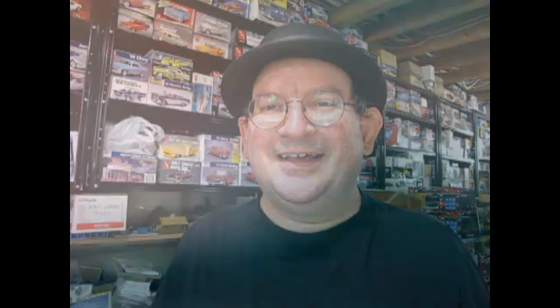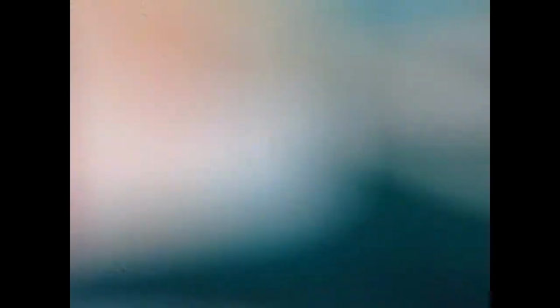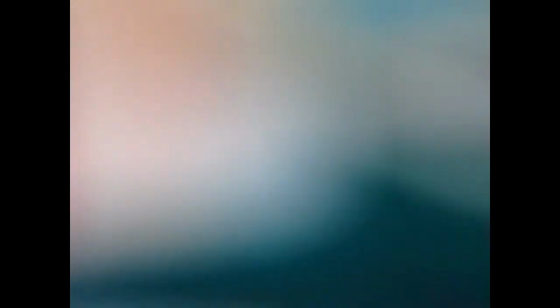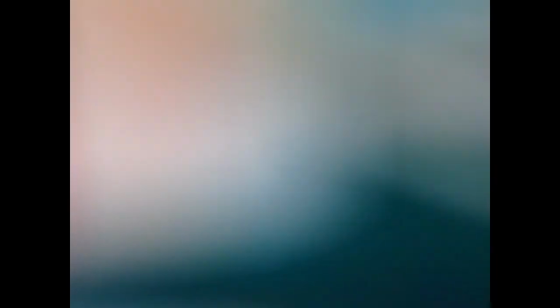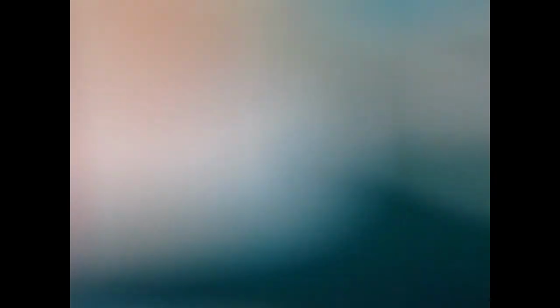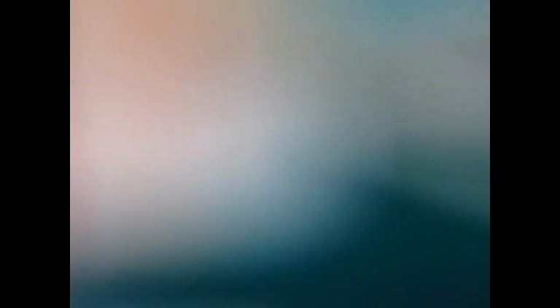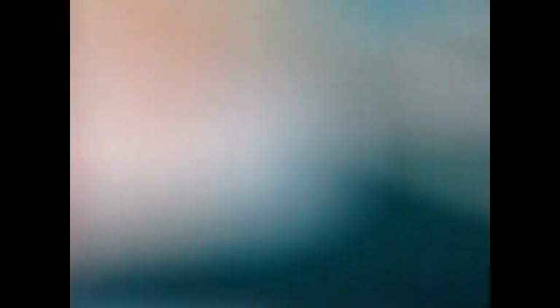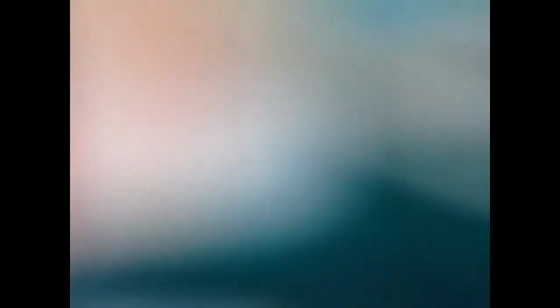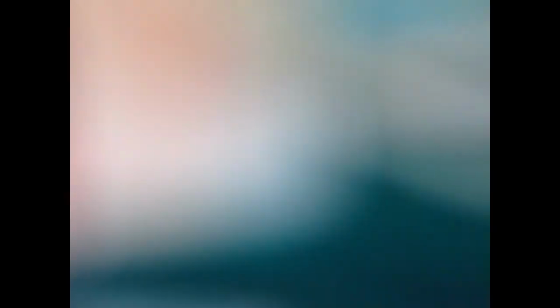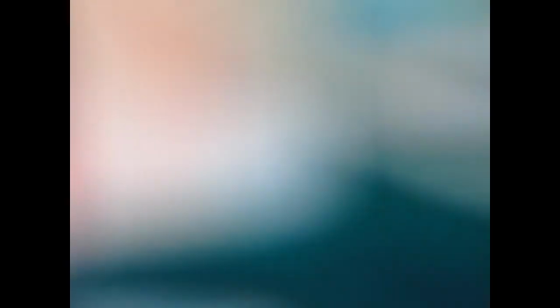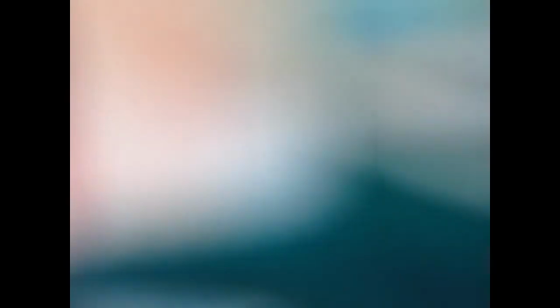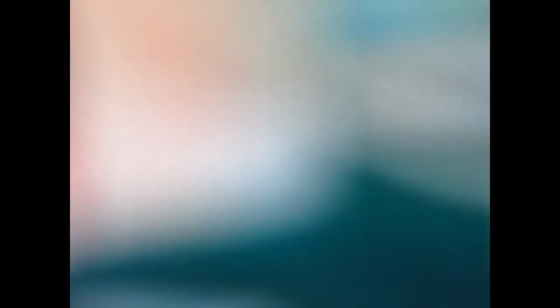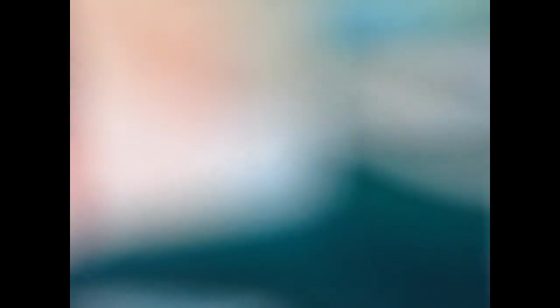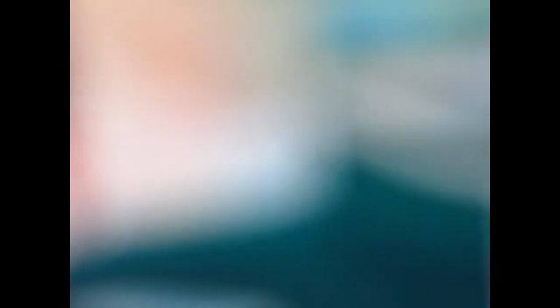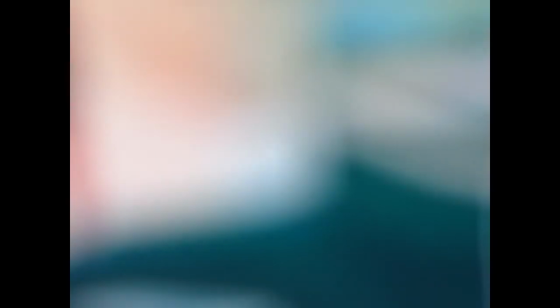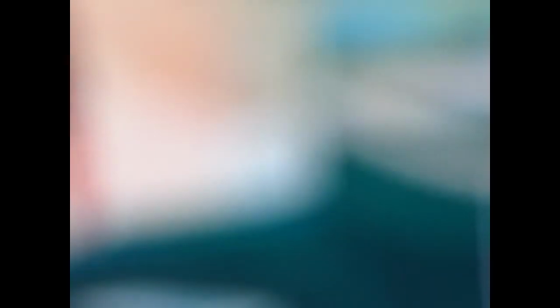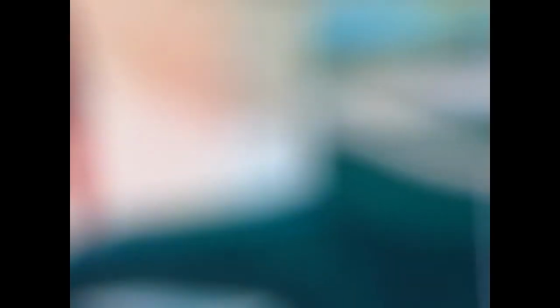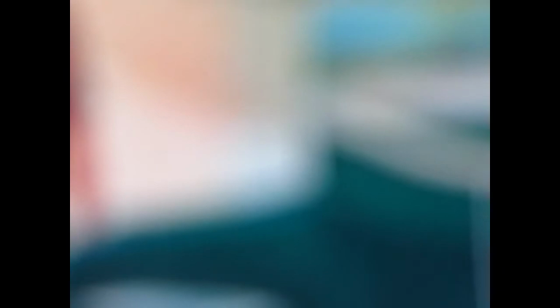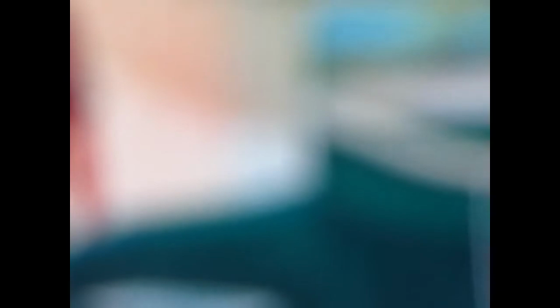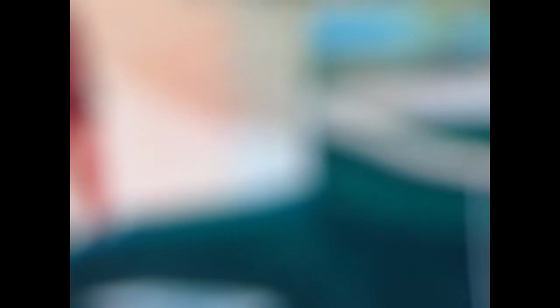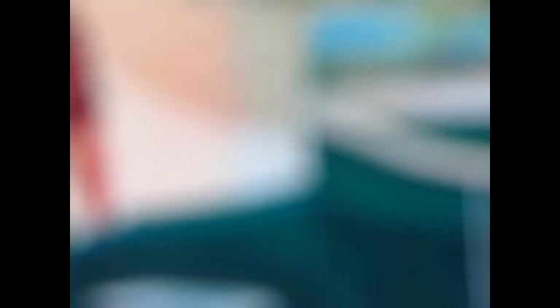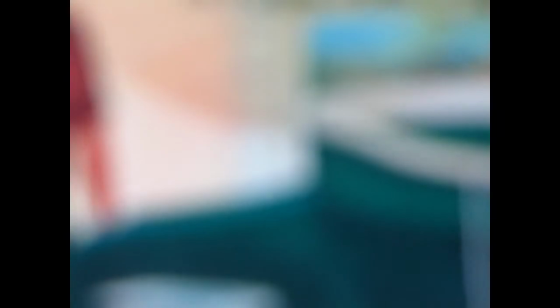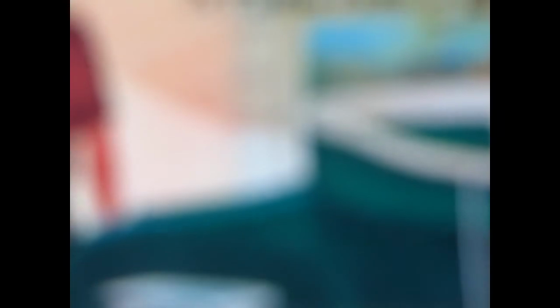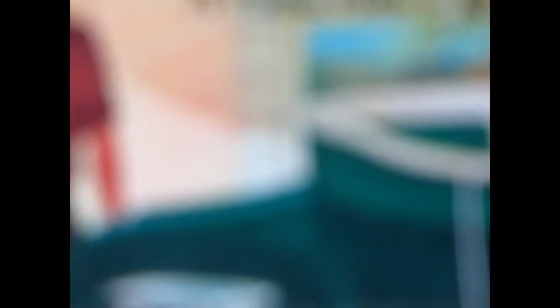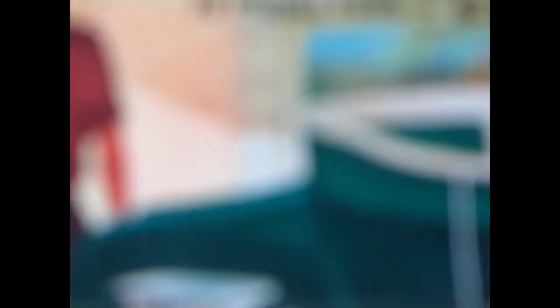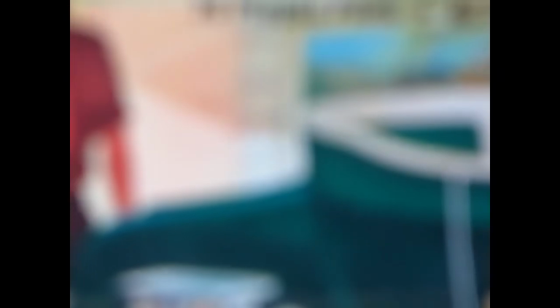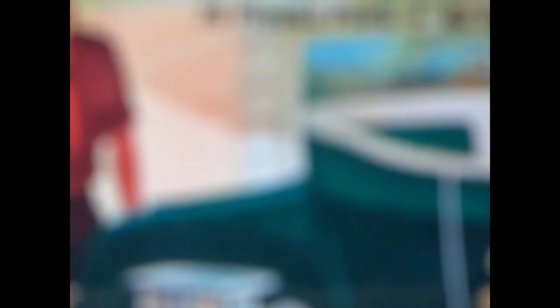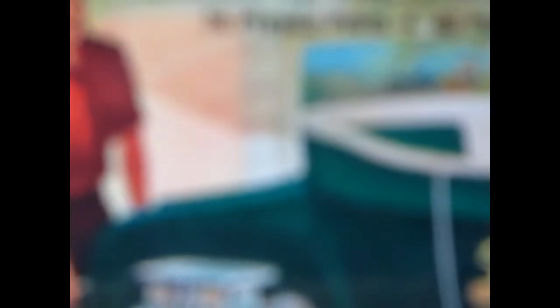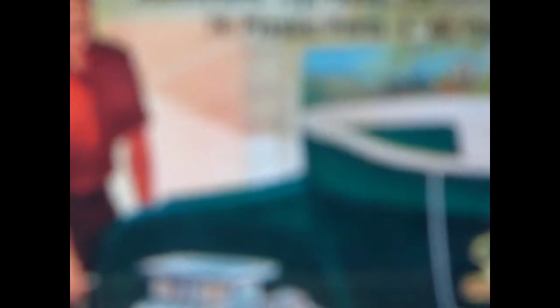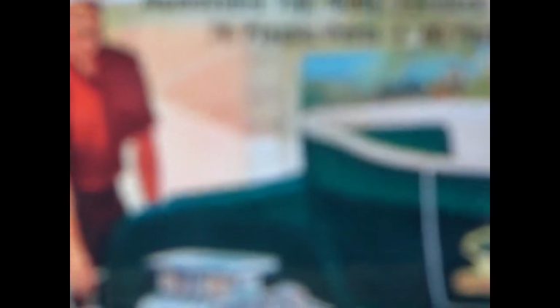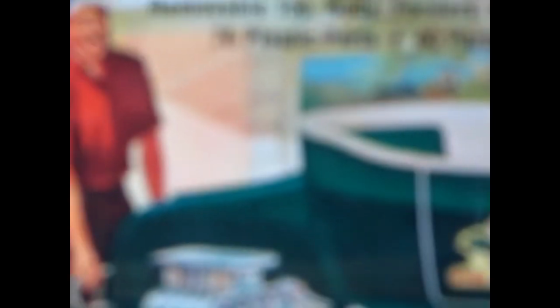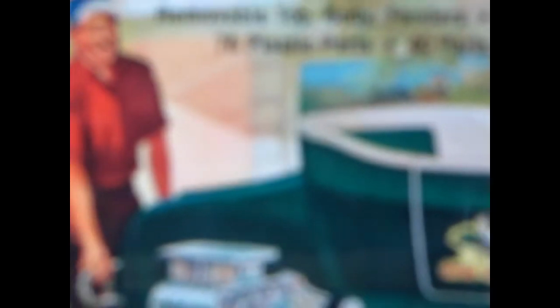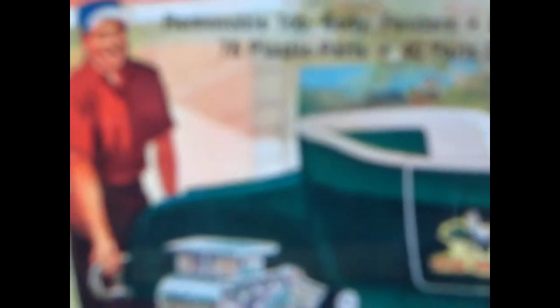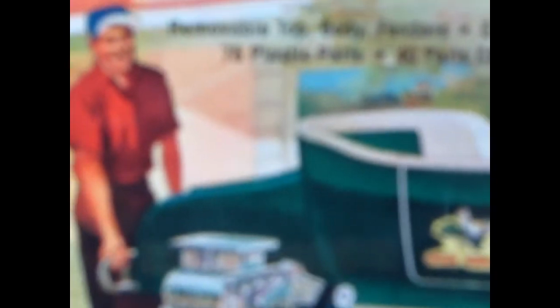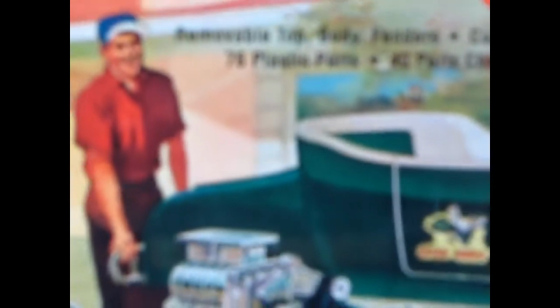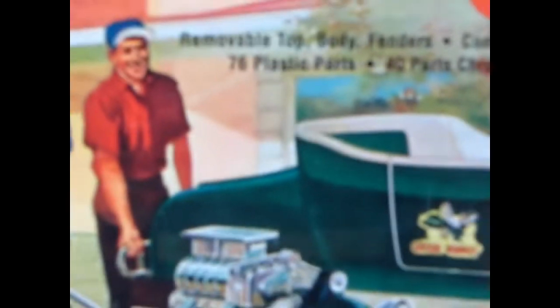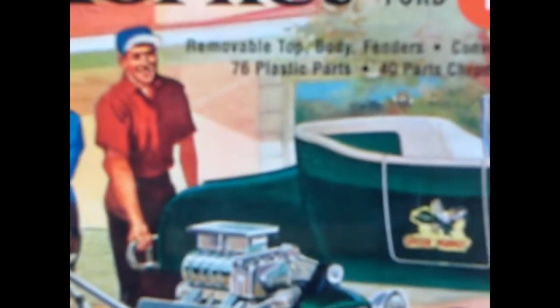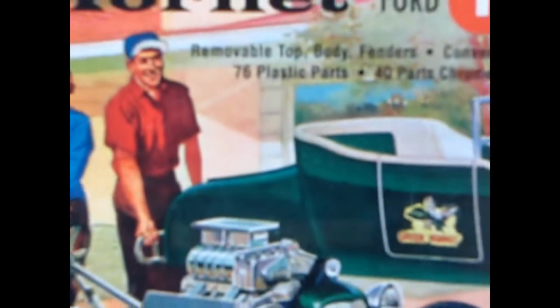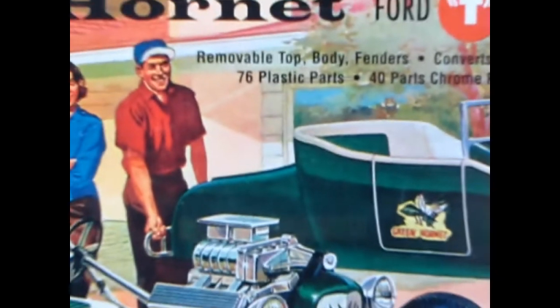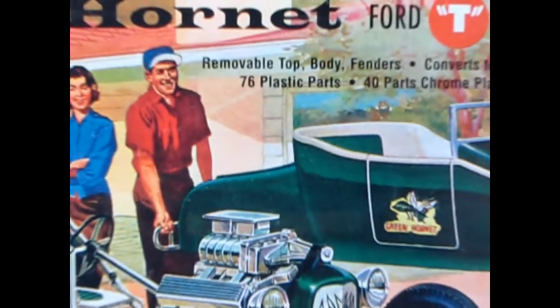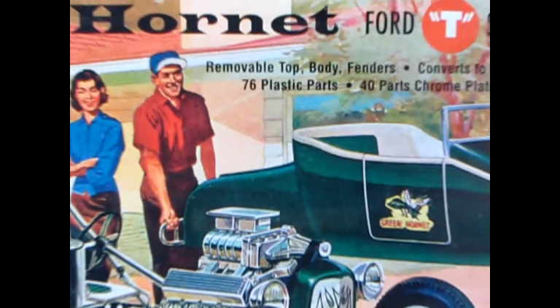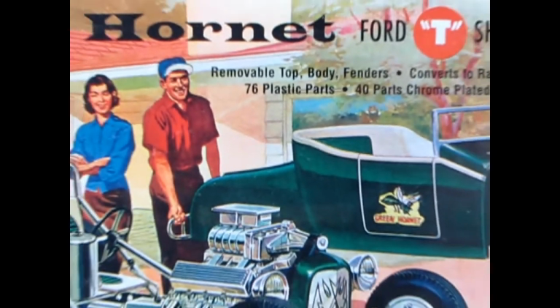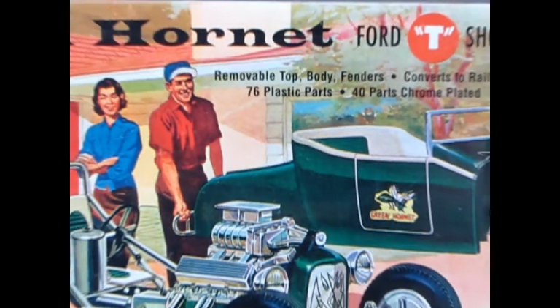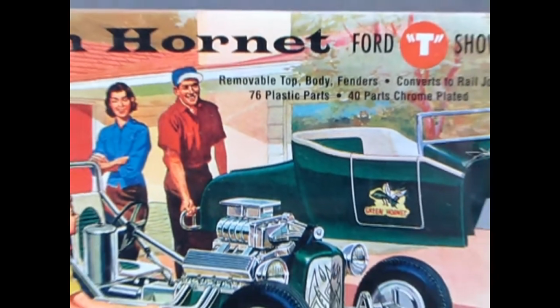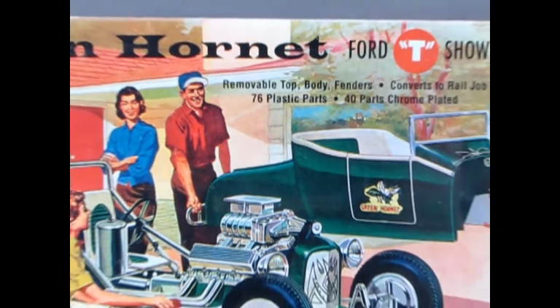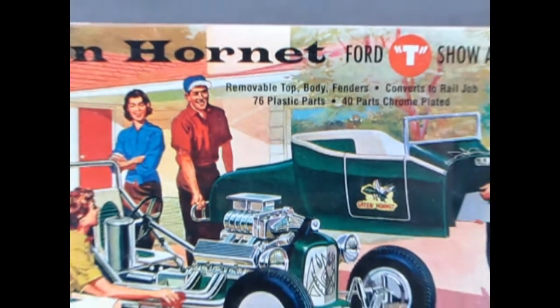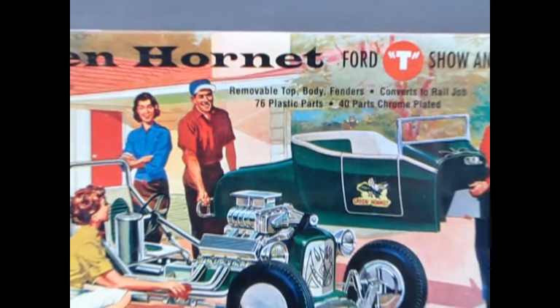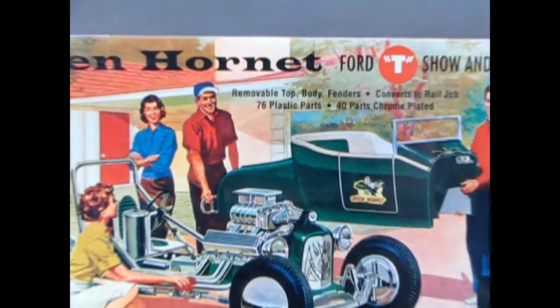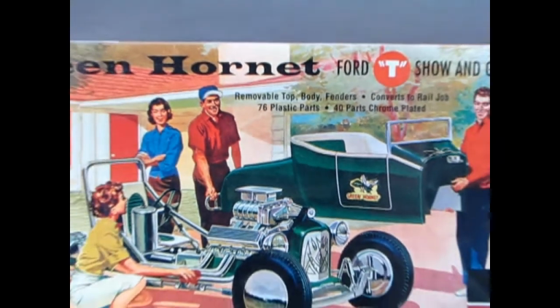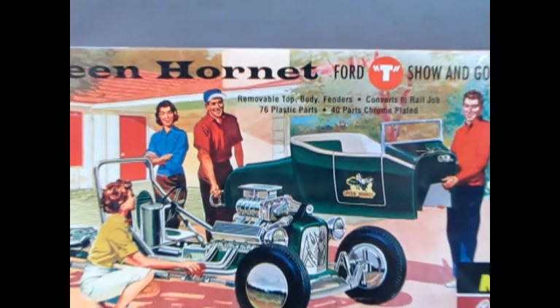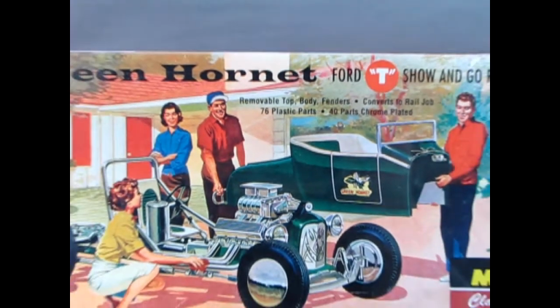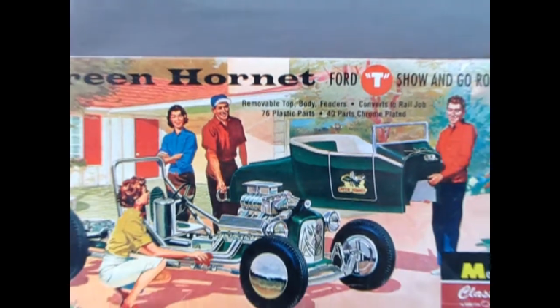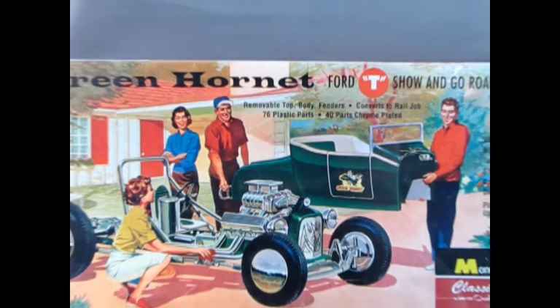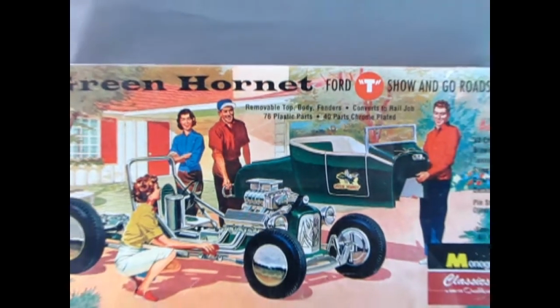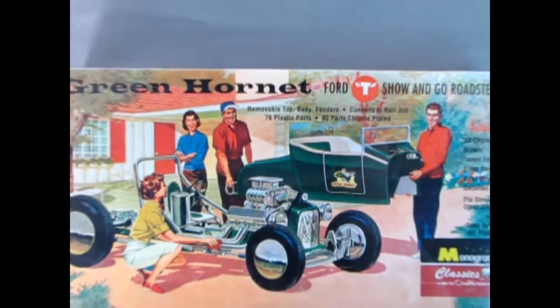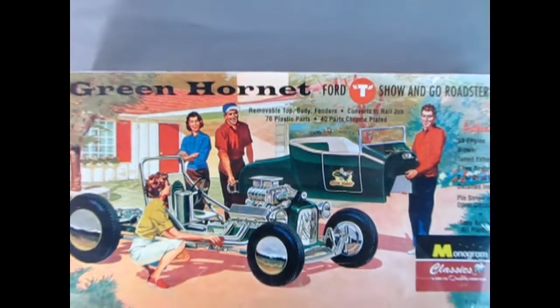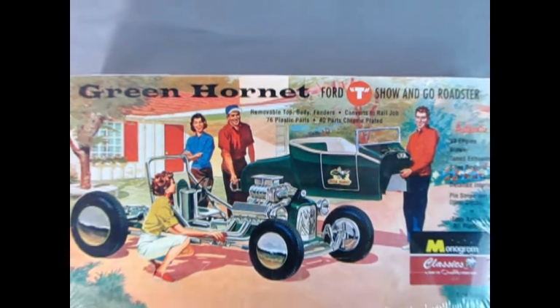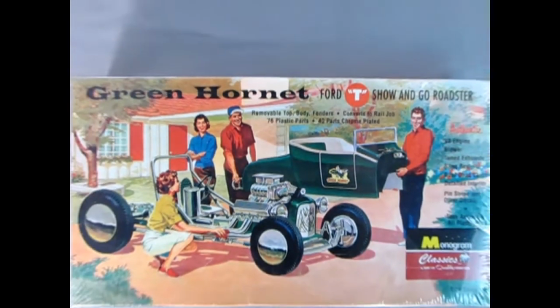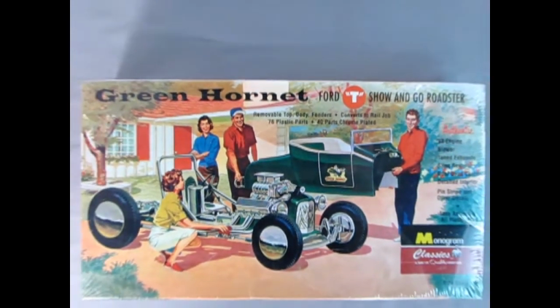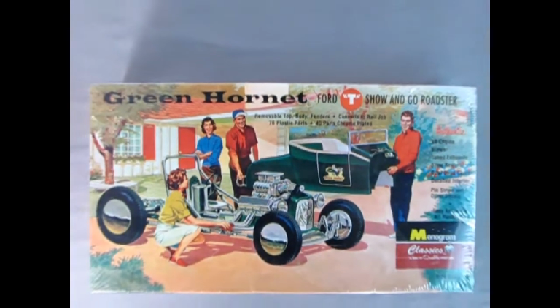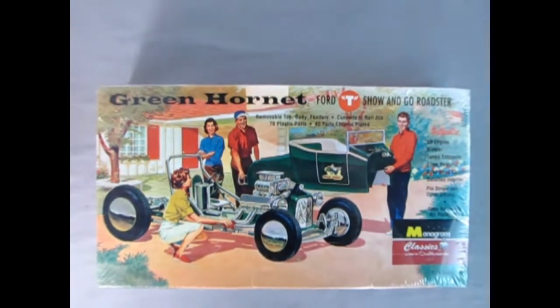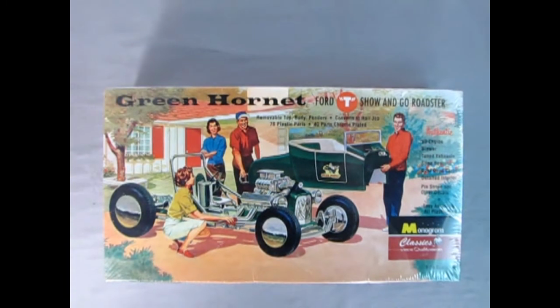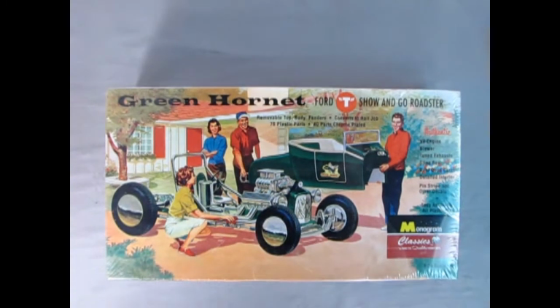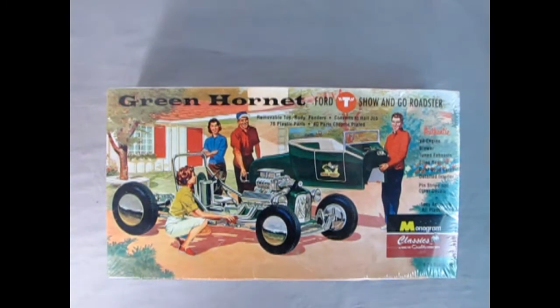Today we're going all the way back to the 50s with this really amazing Monogram classic kit — the Green Hornet.